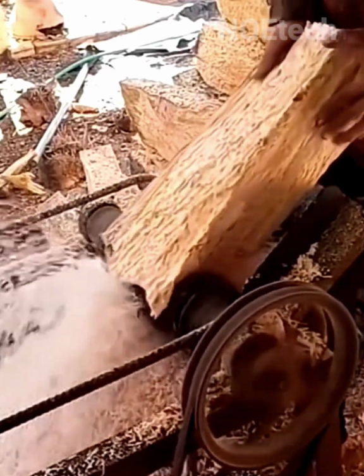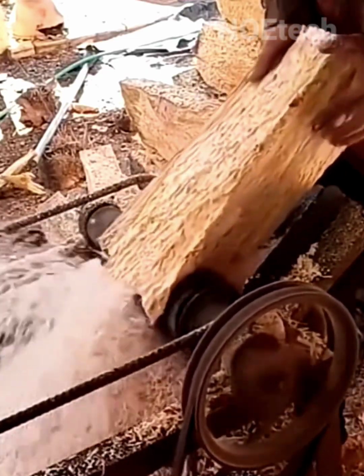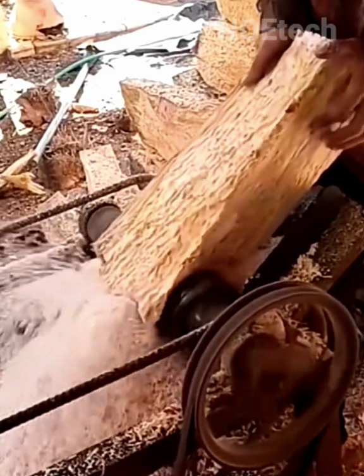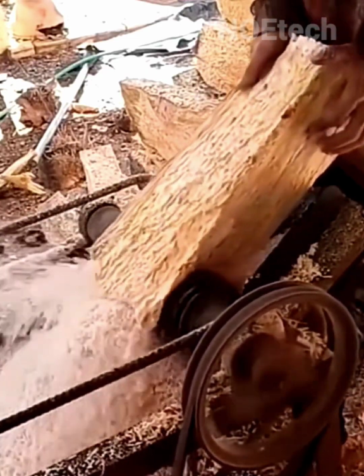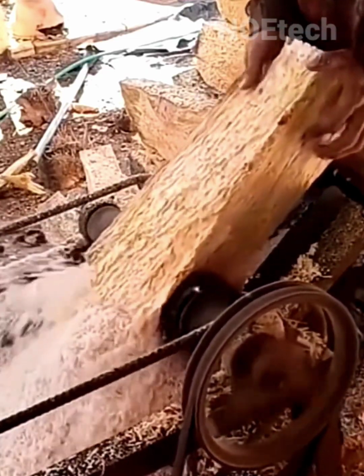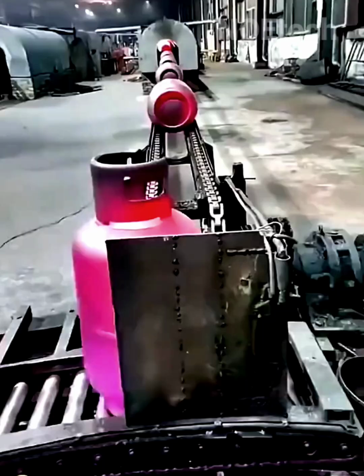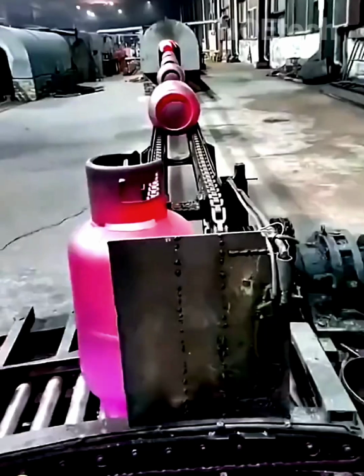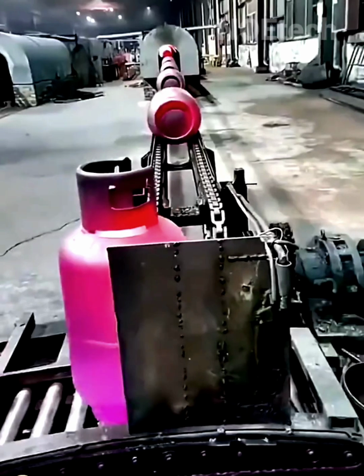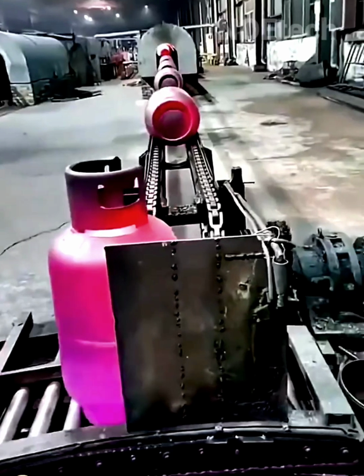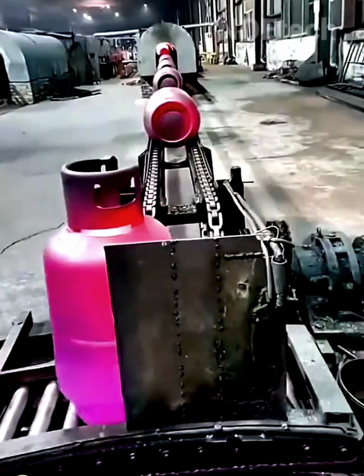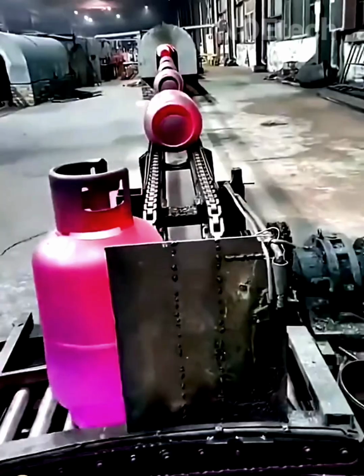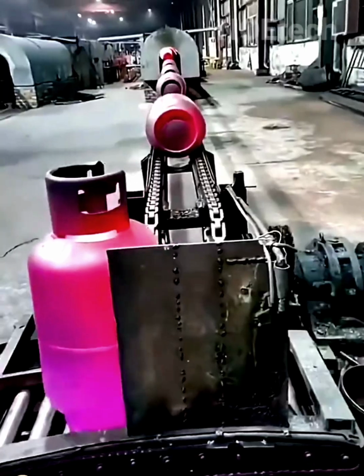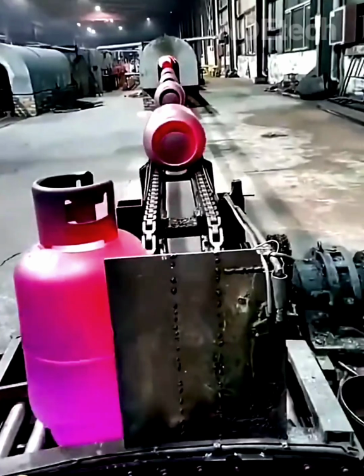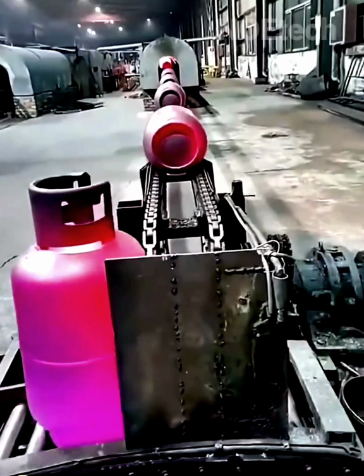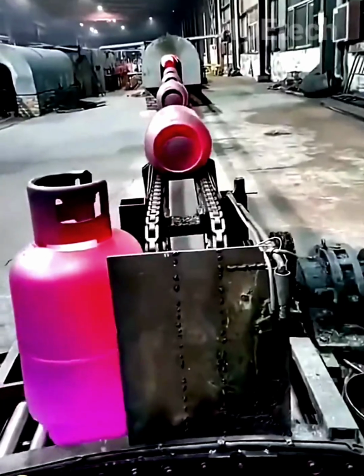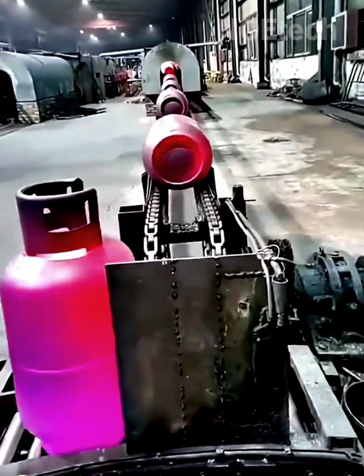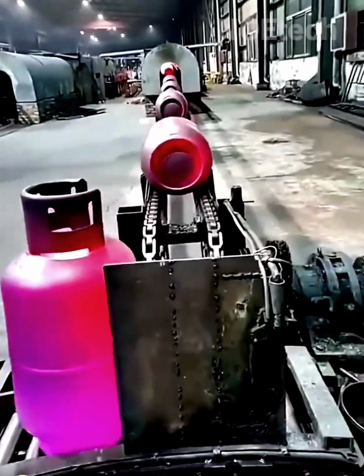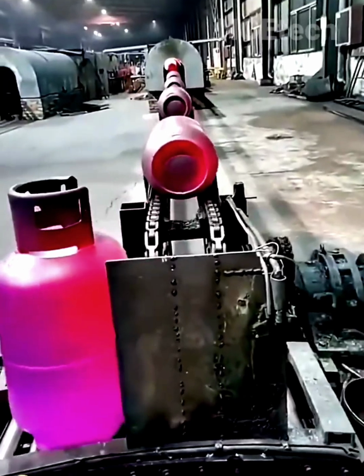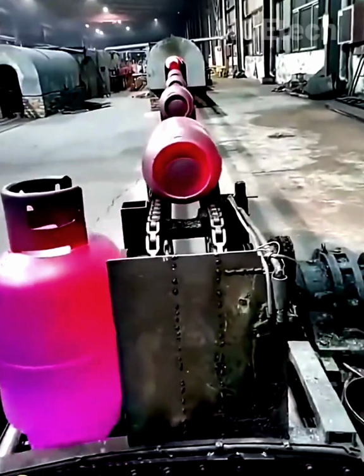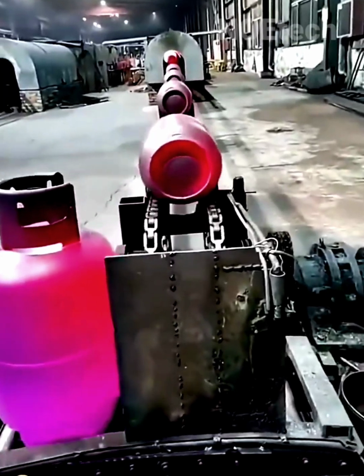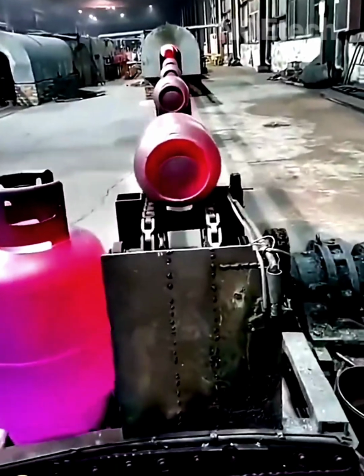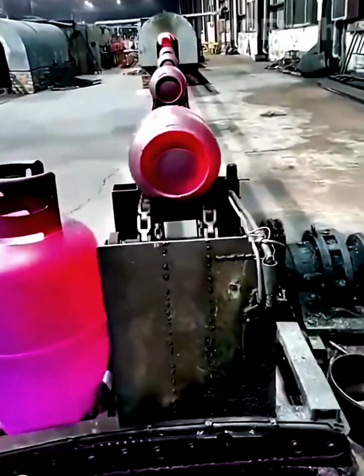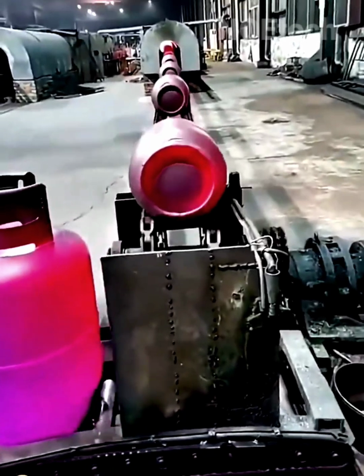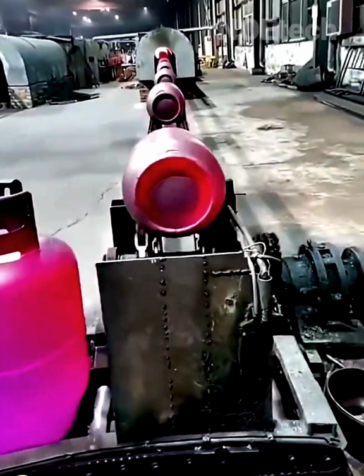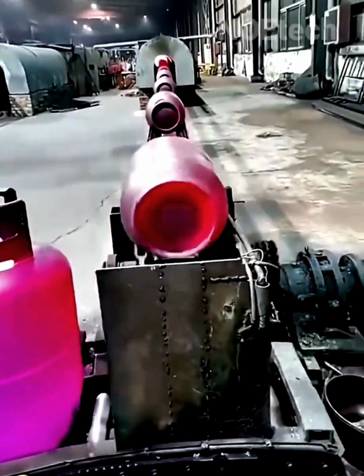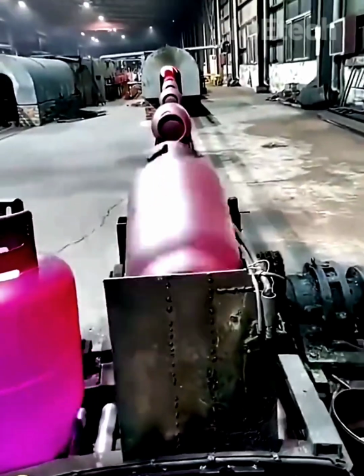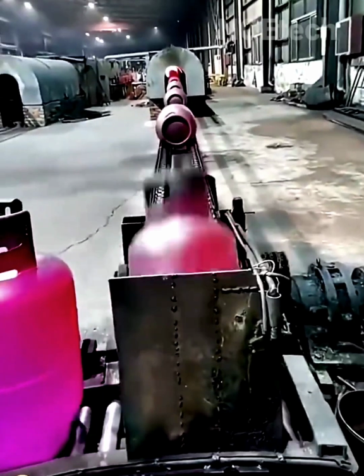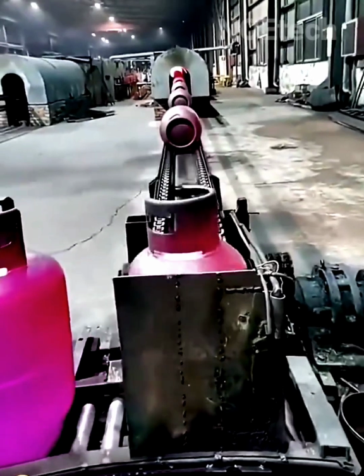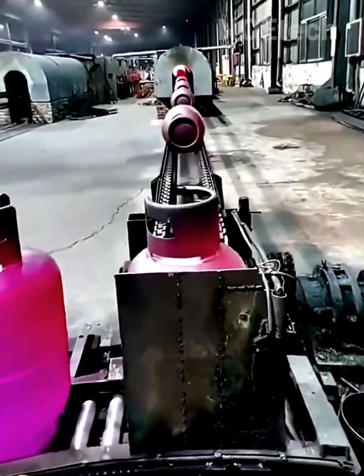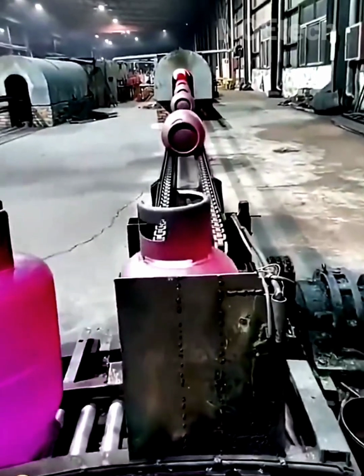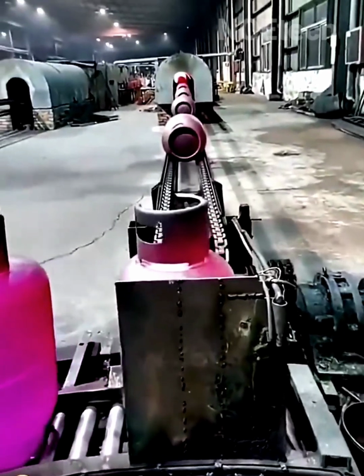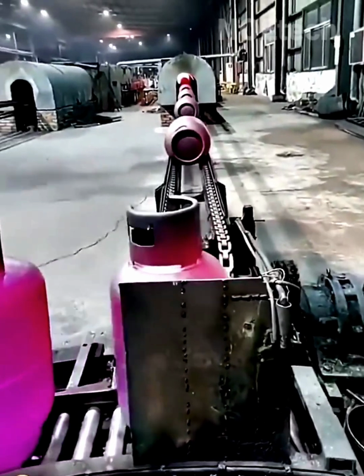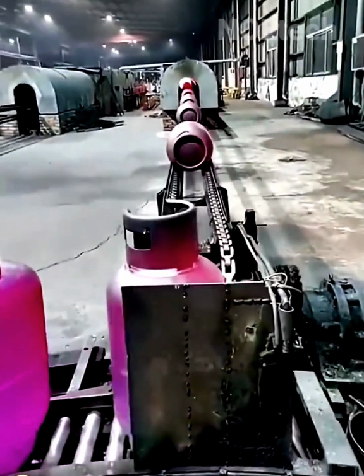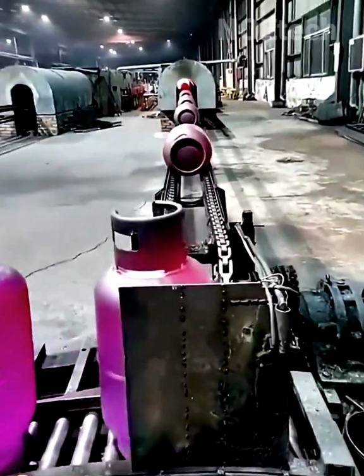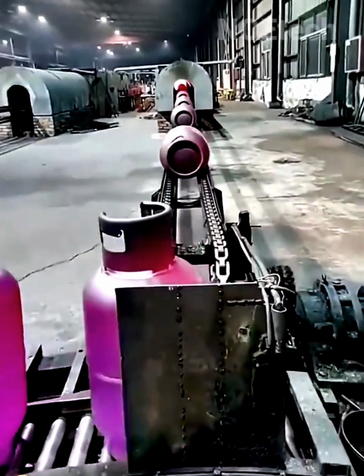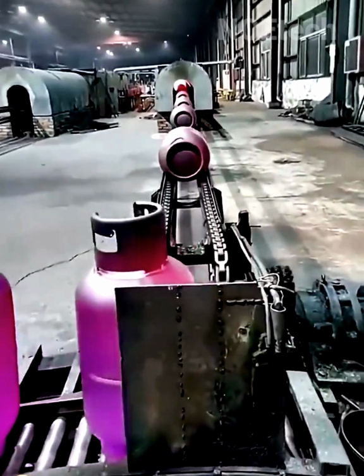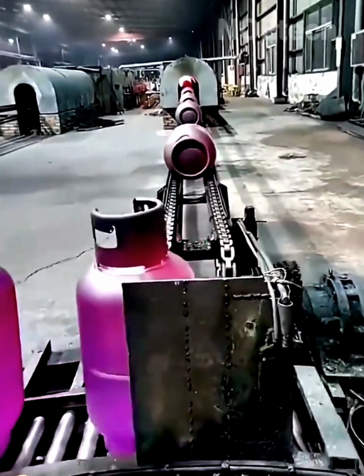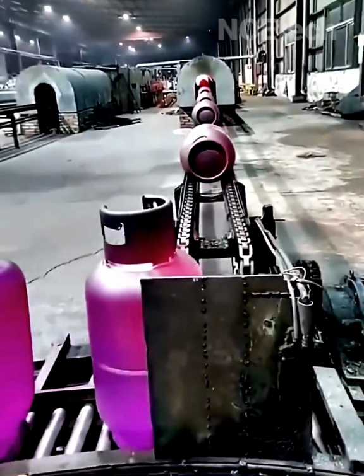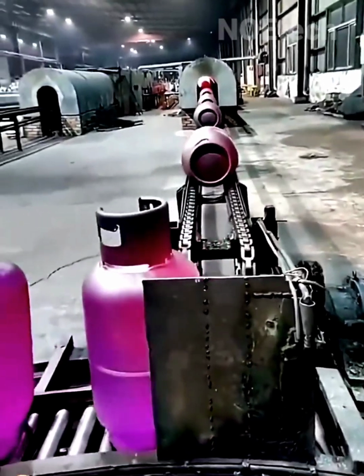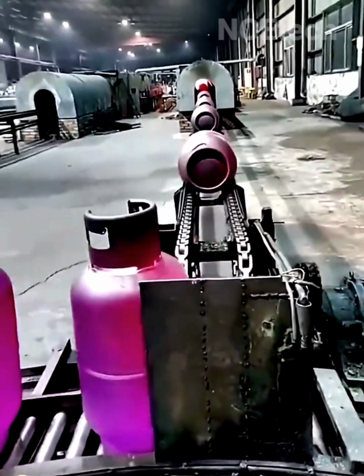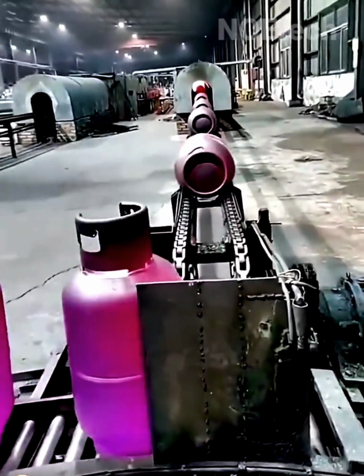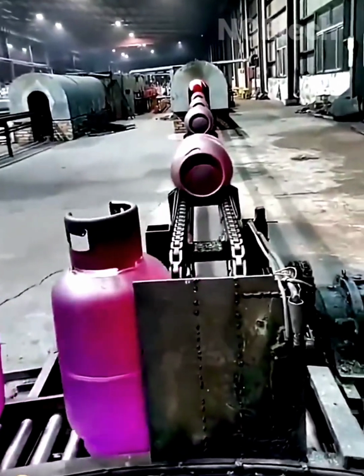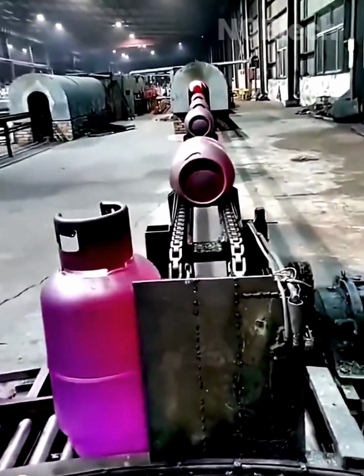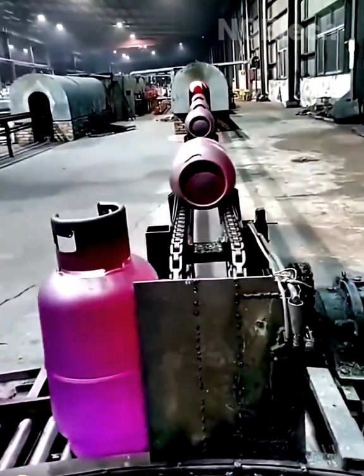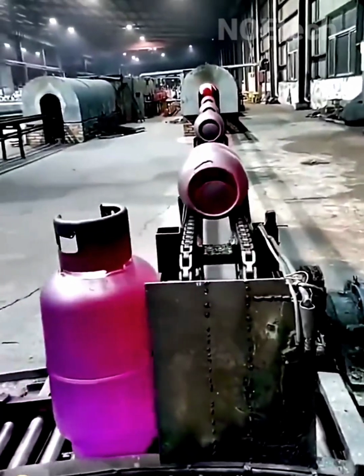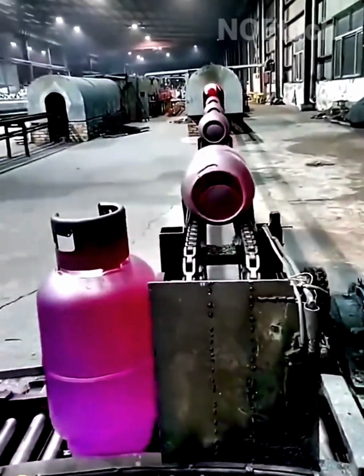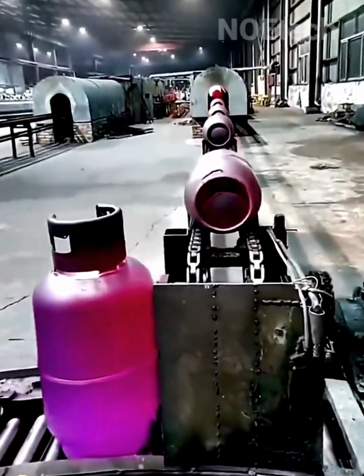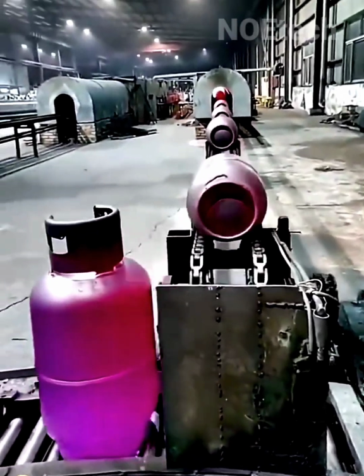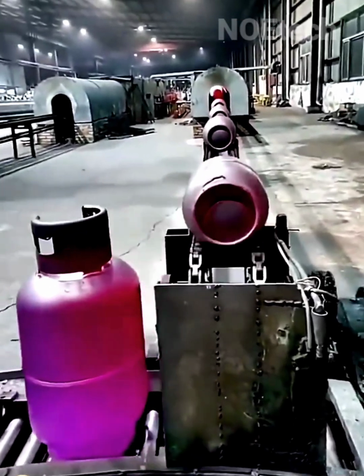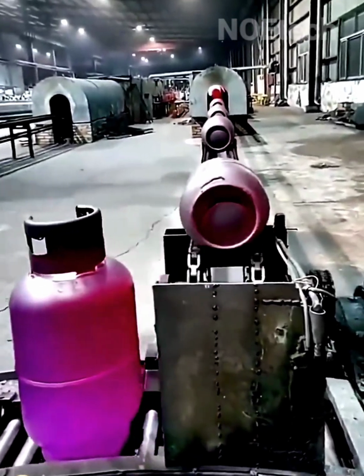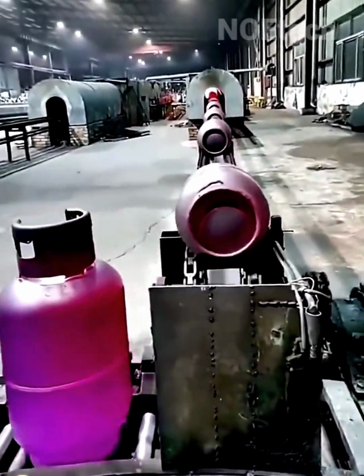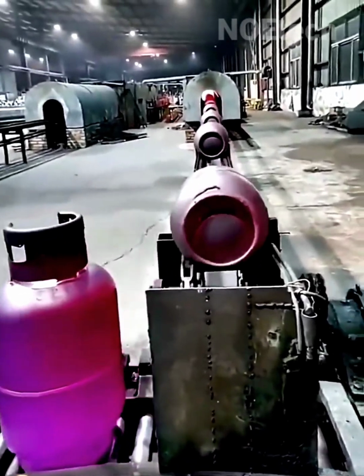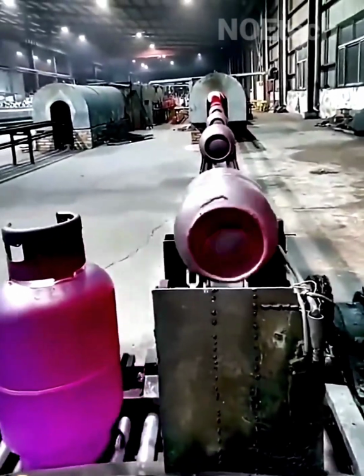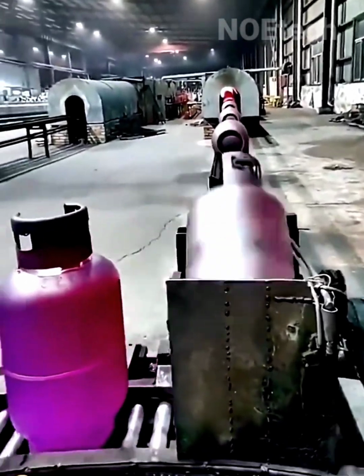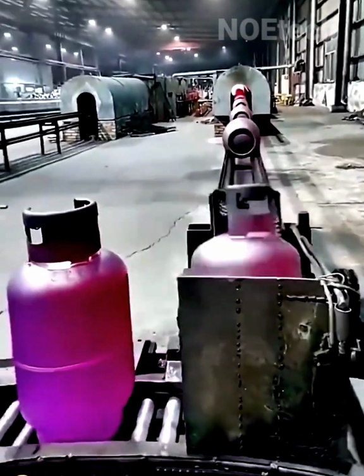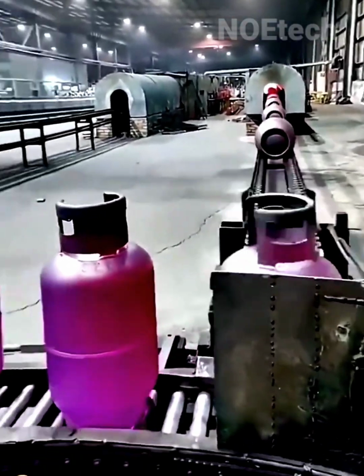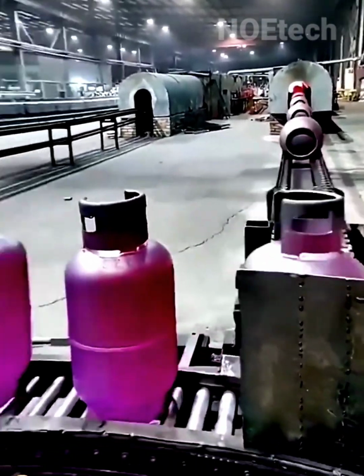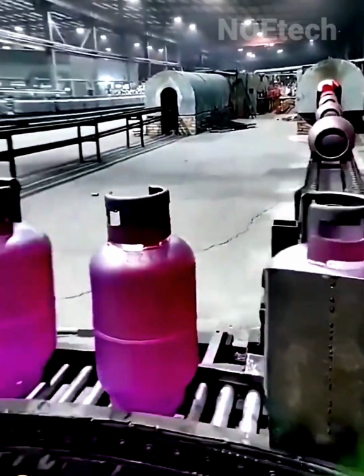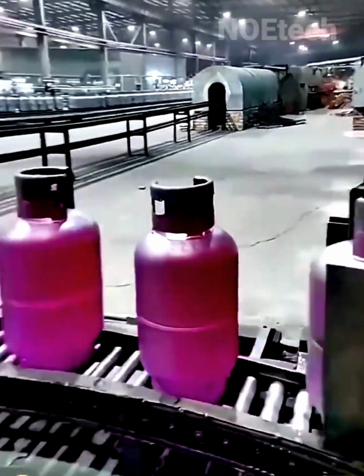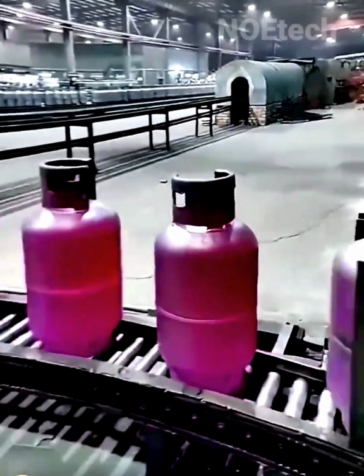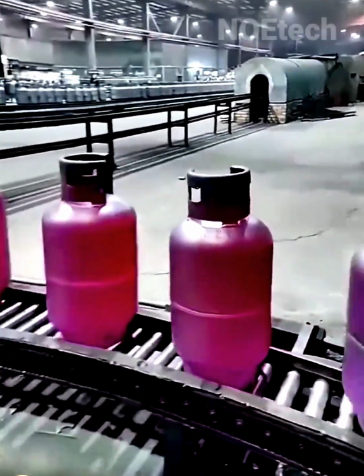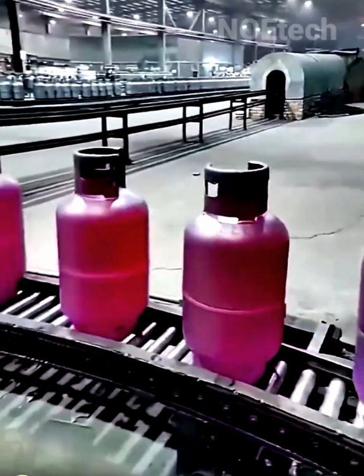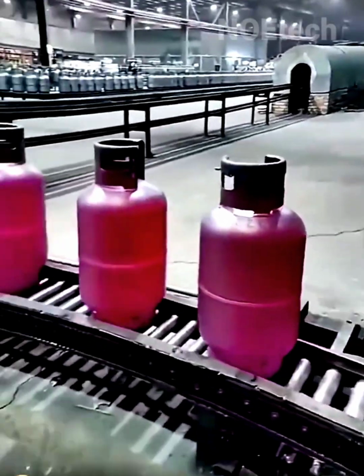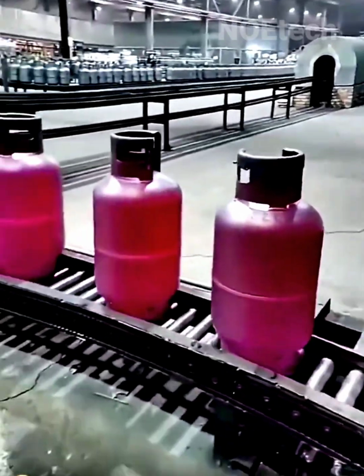Inside the factory, the detailed fabrication of propane cylinders demonstrates the complexity and efficiency of modern manufacturing.